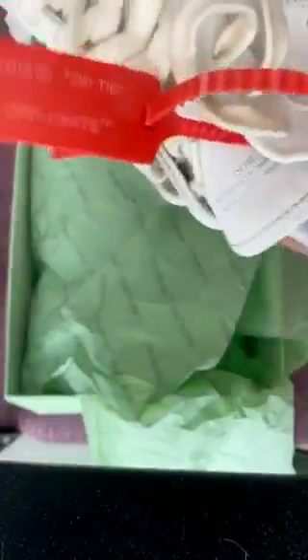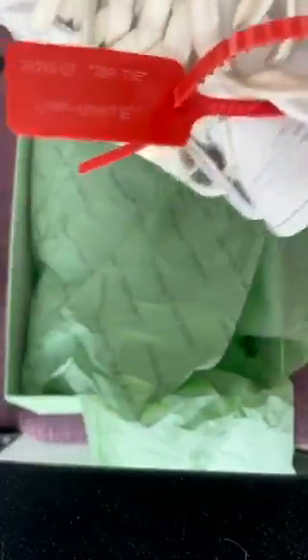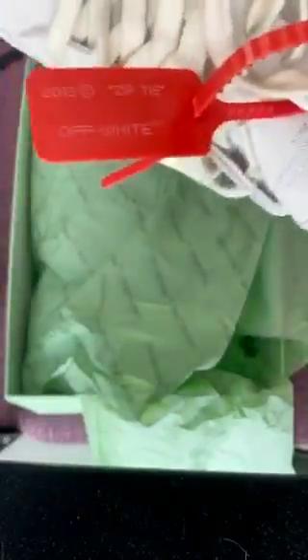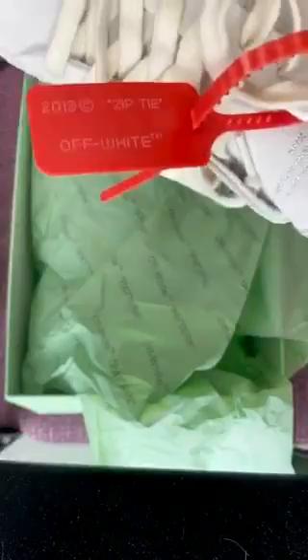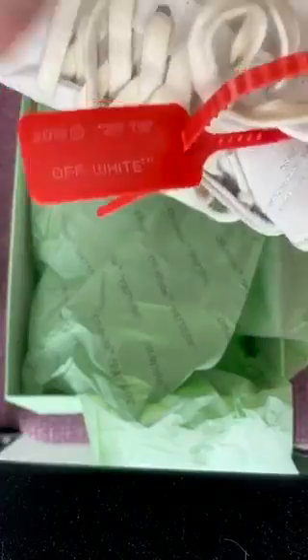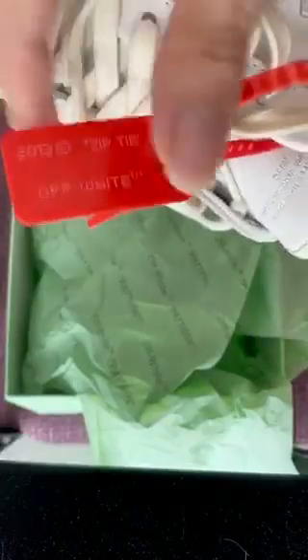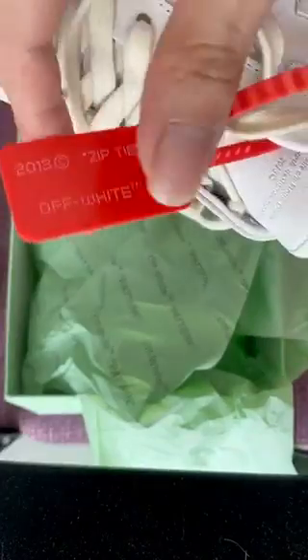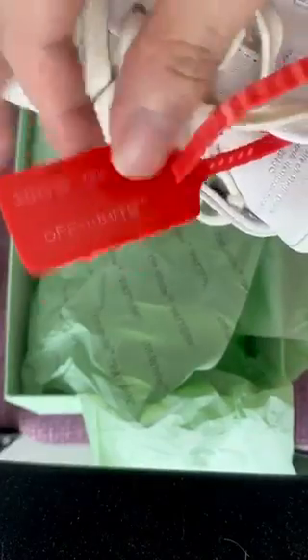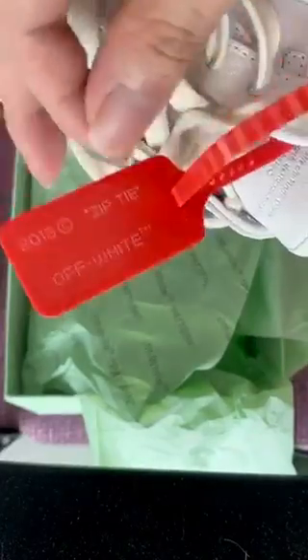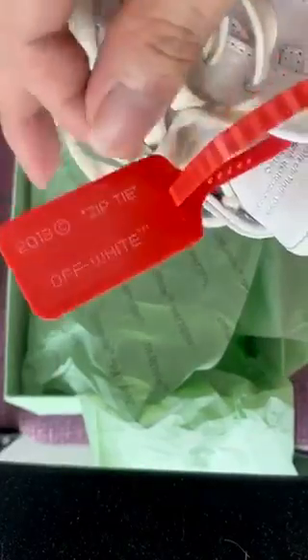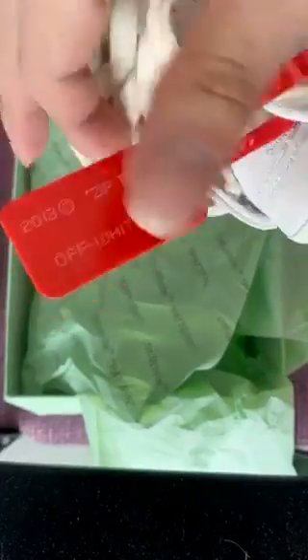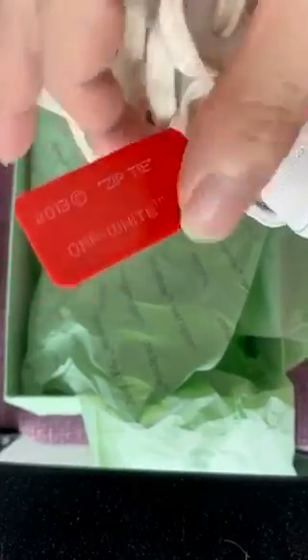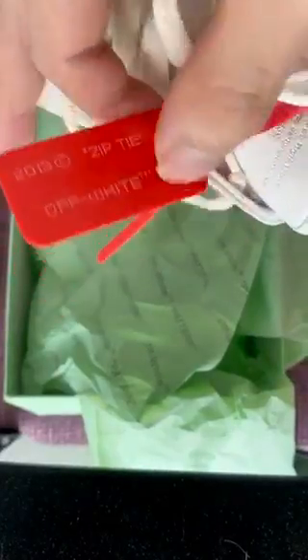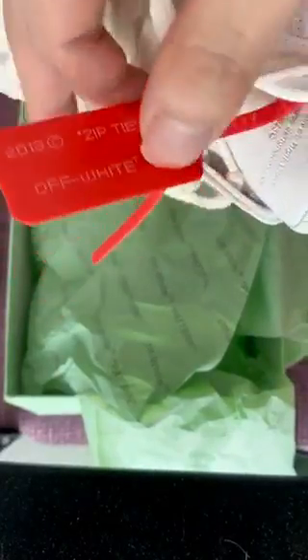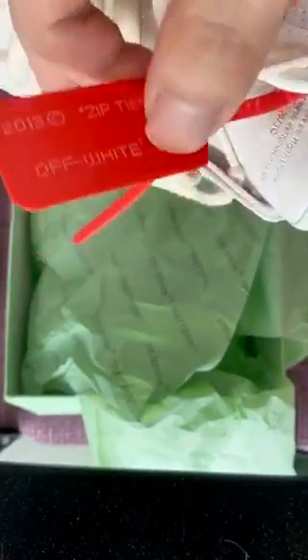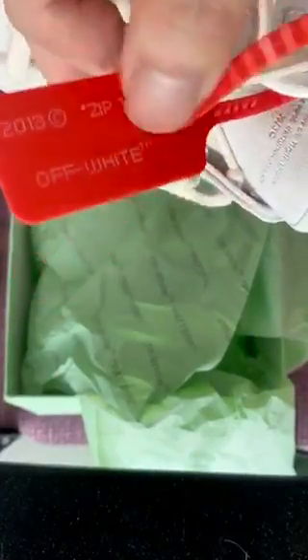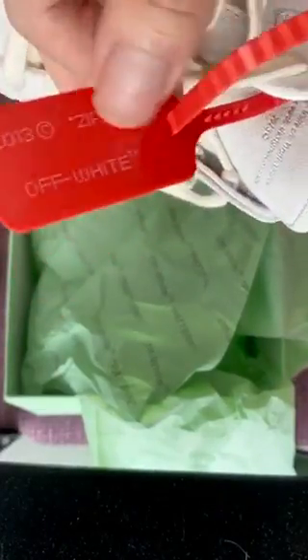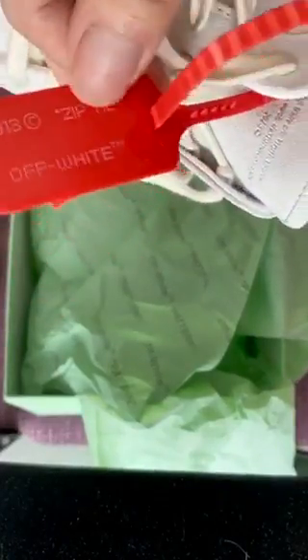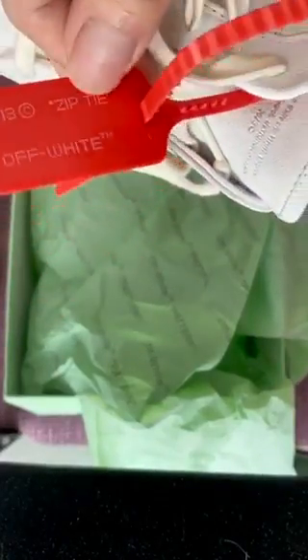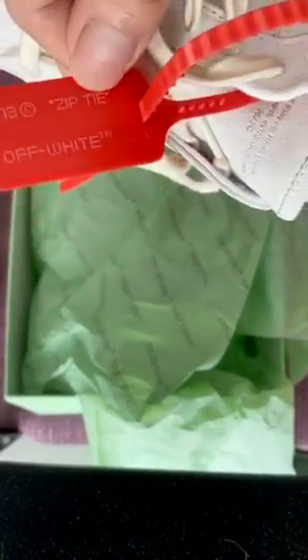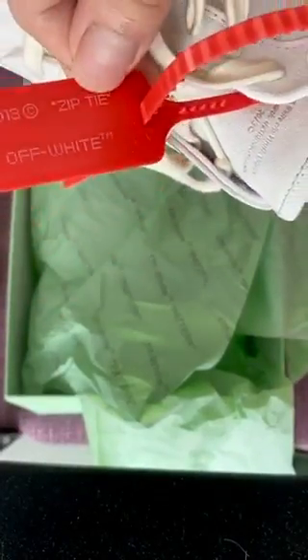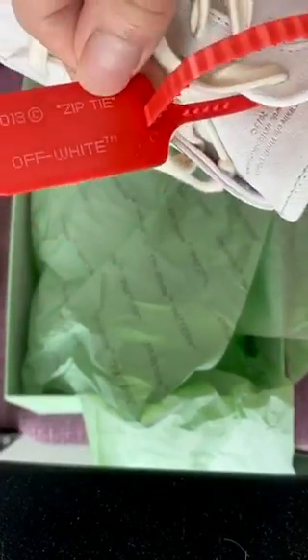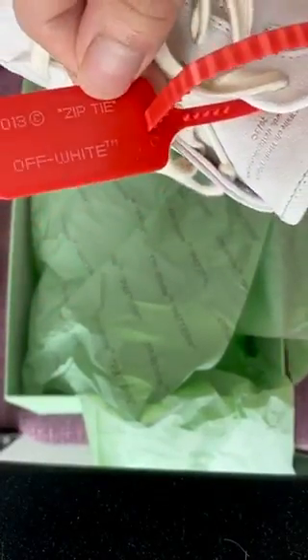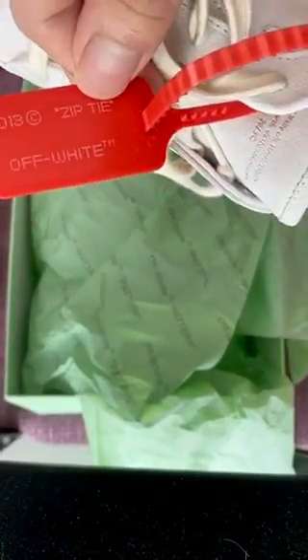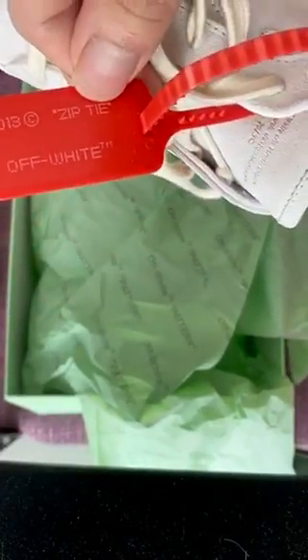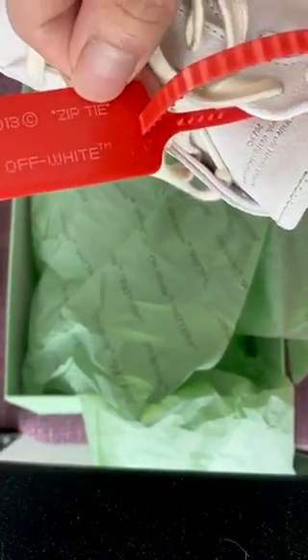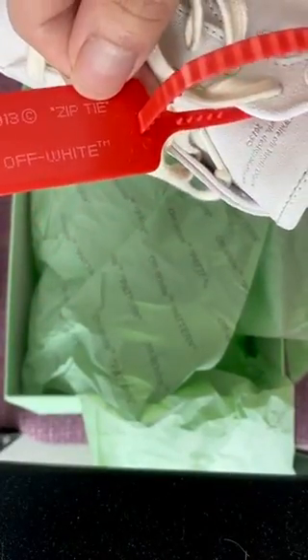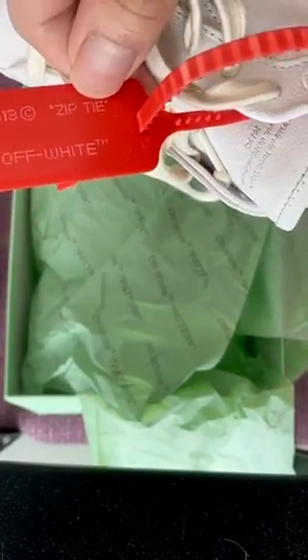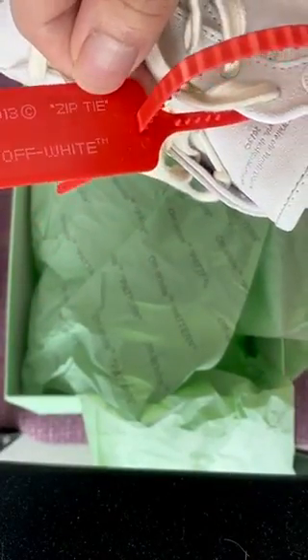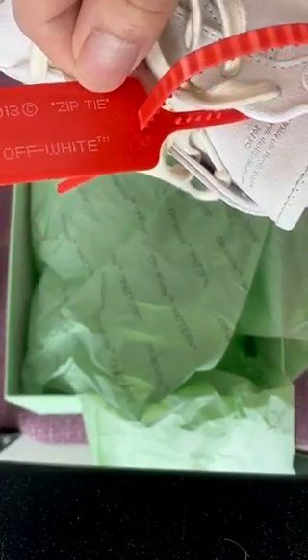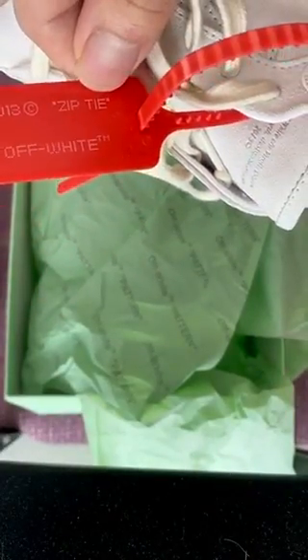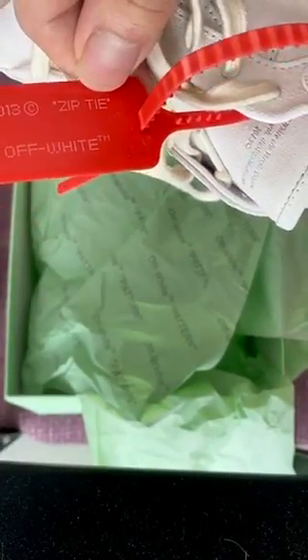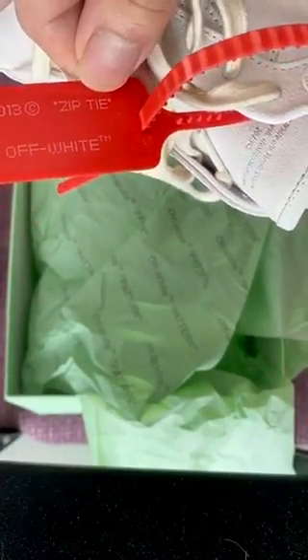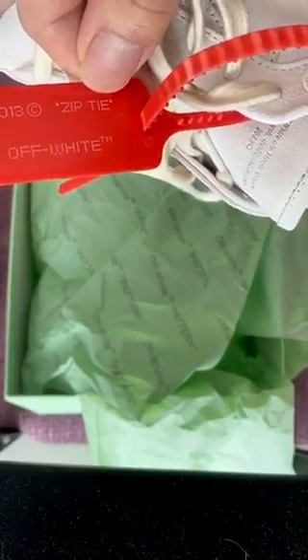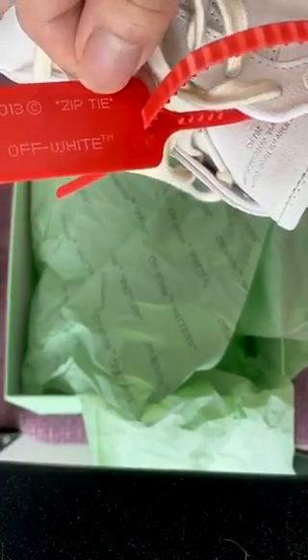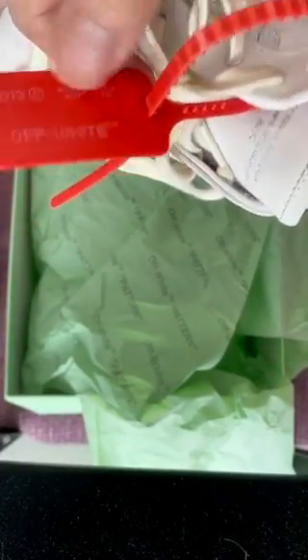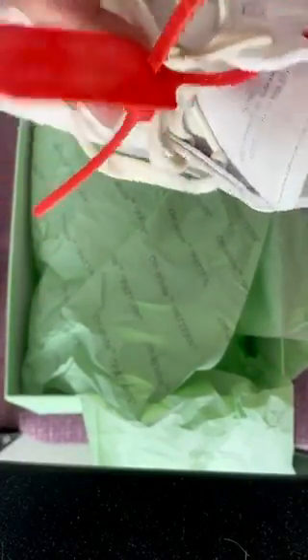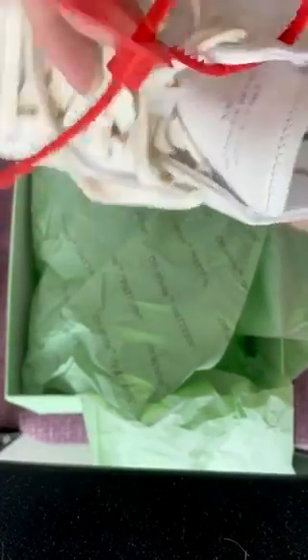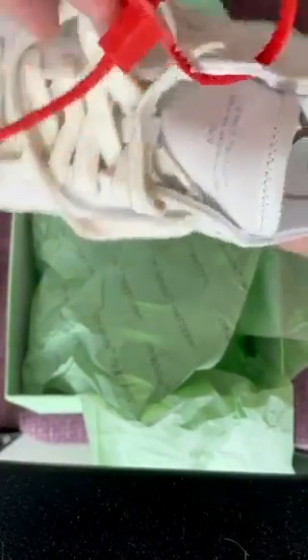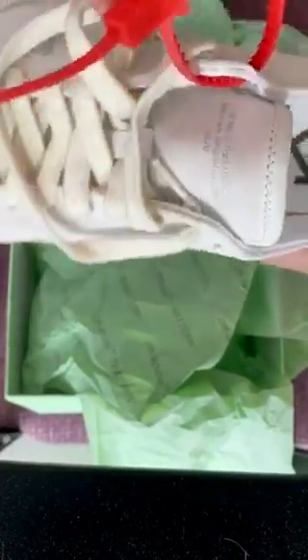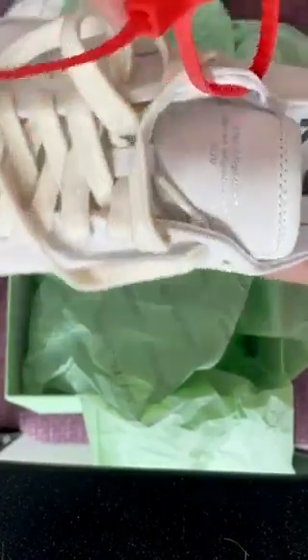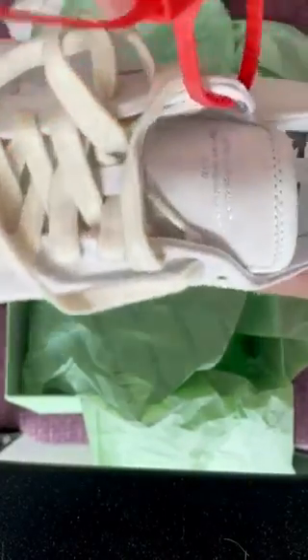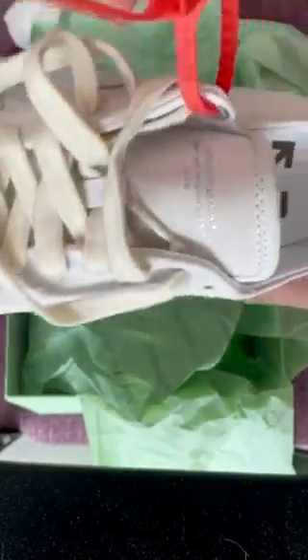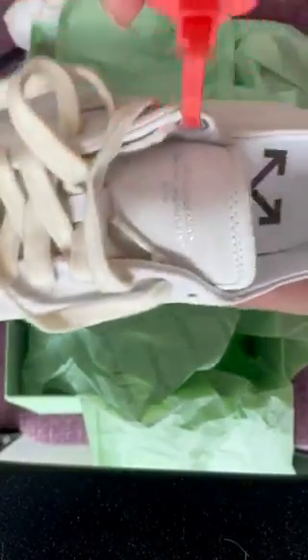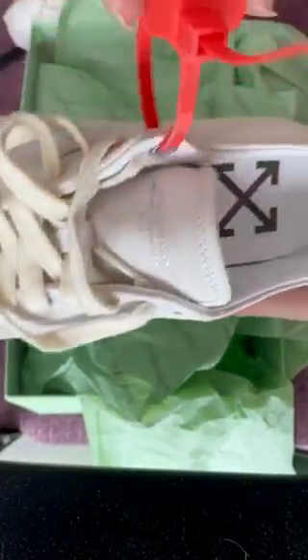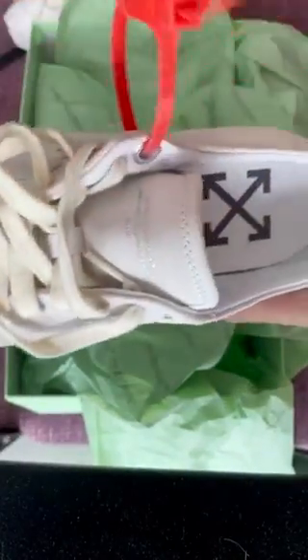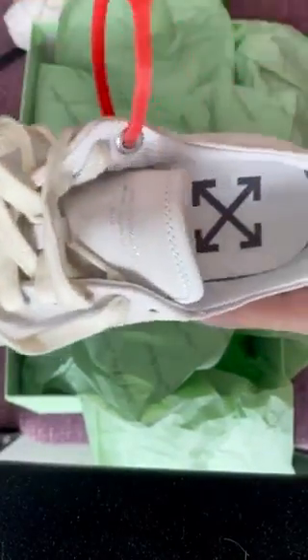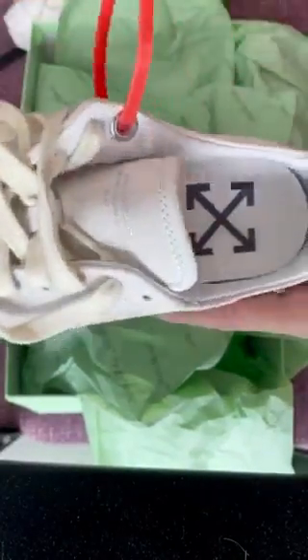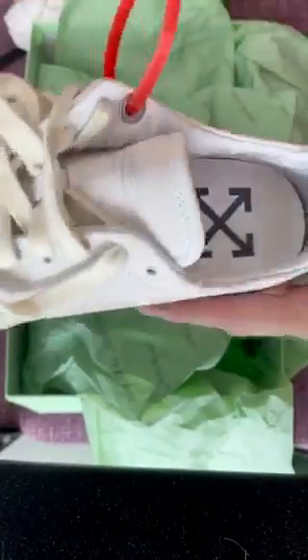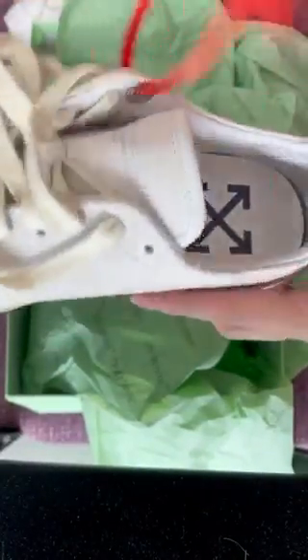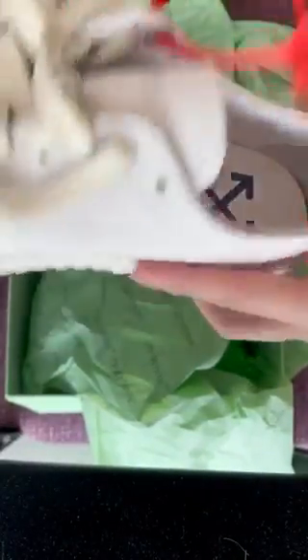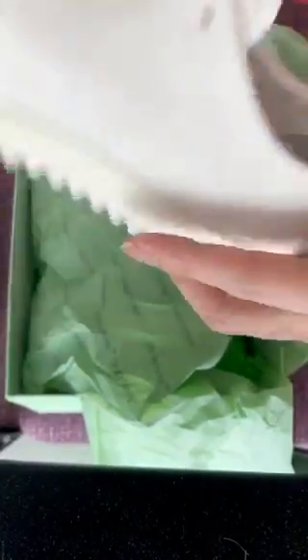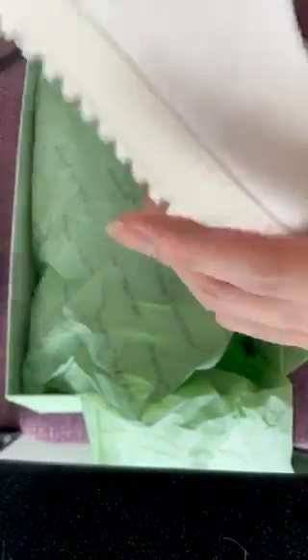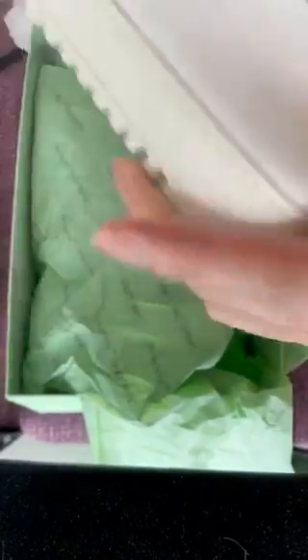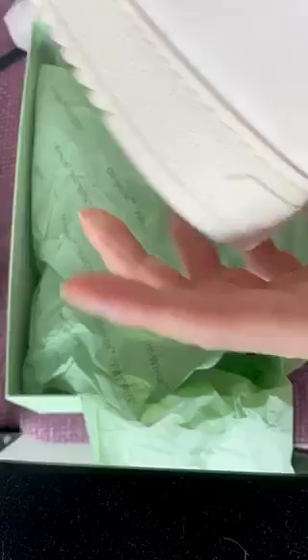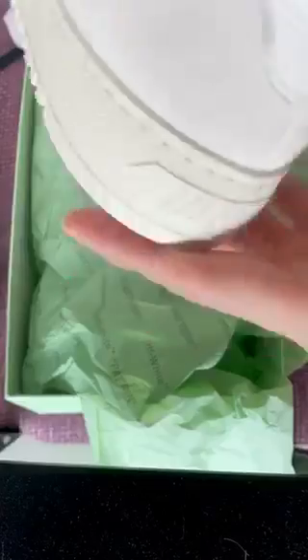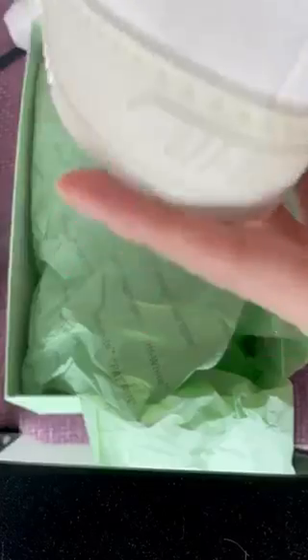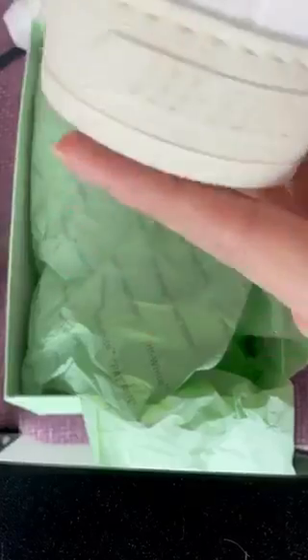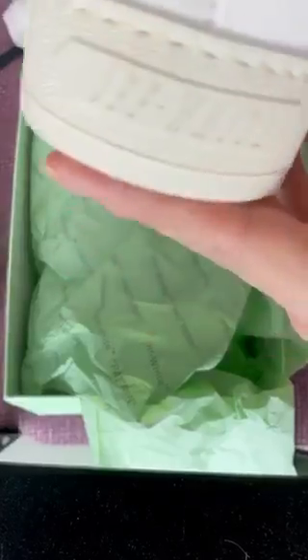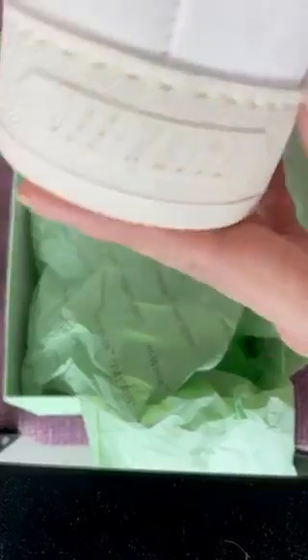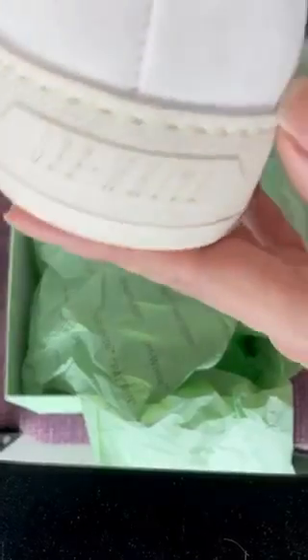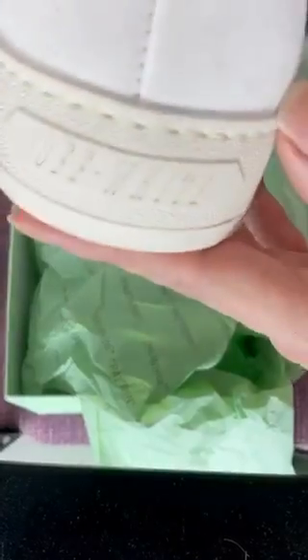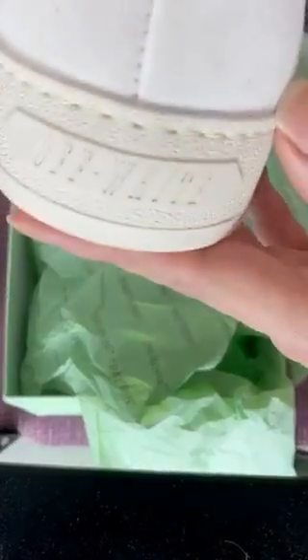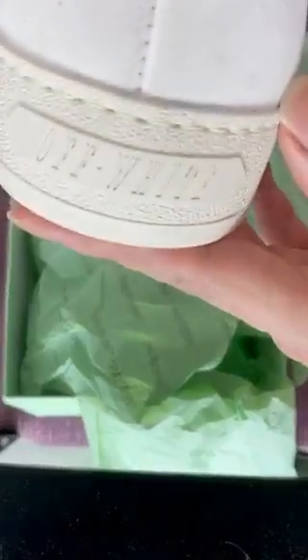Here is the tongue — Off-White 2013 zip tie.